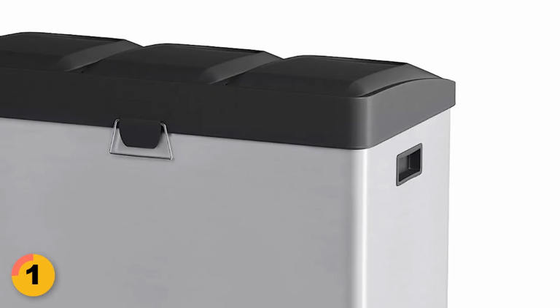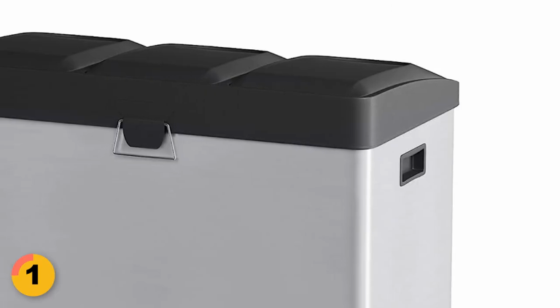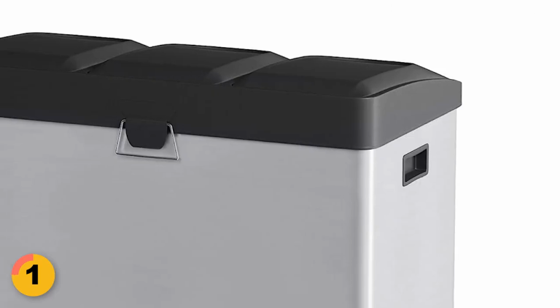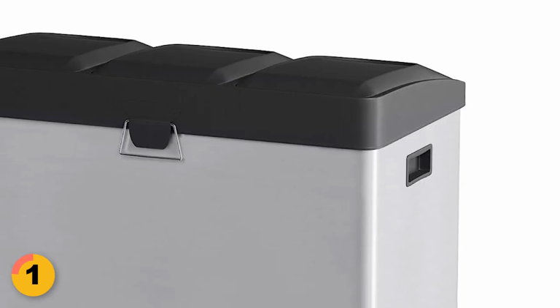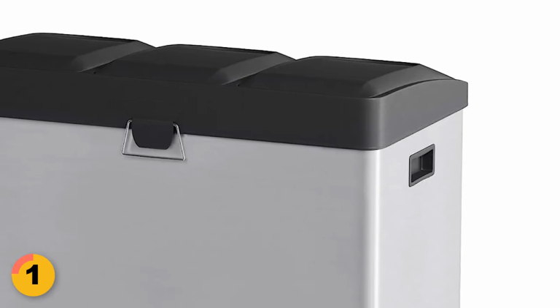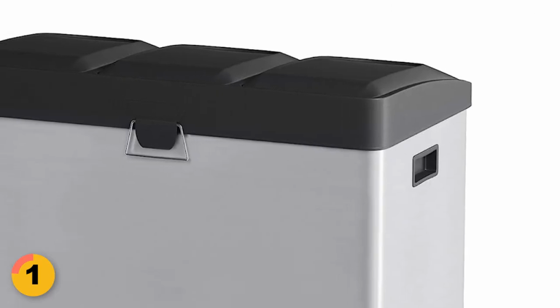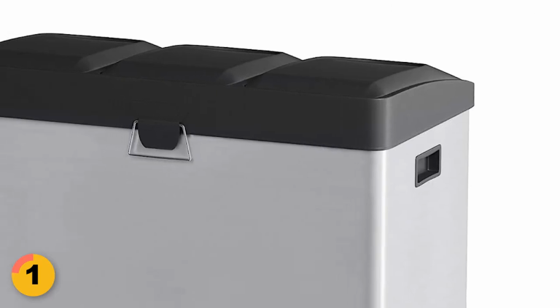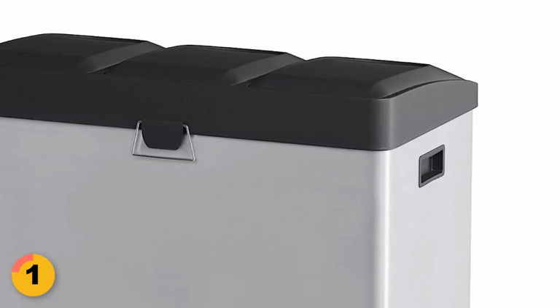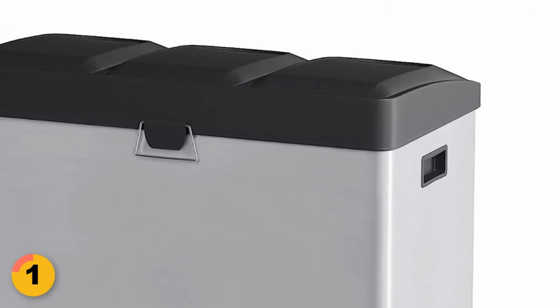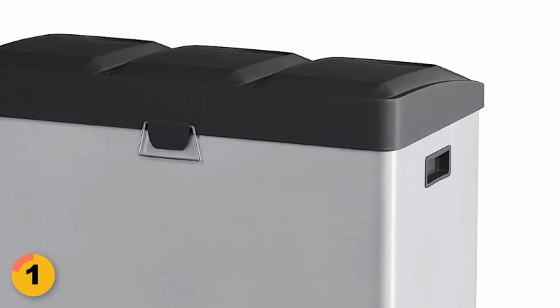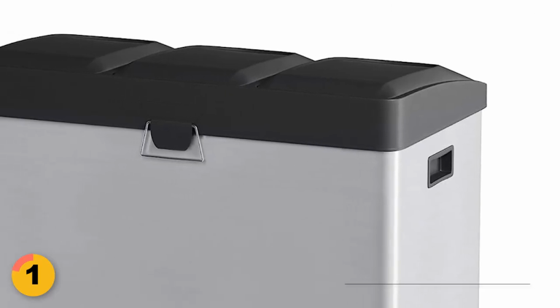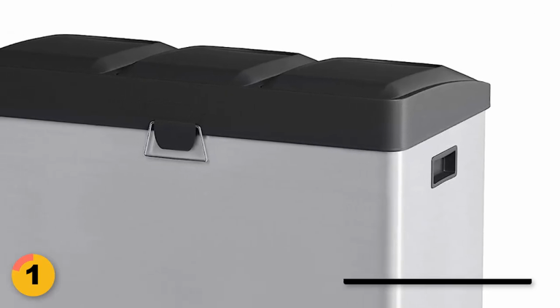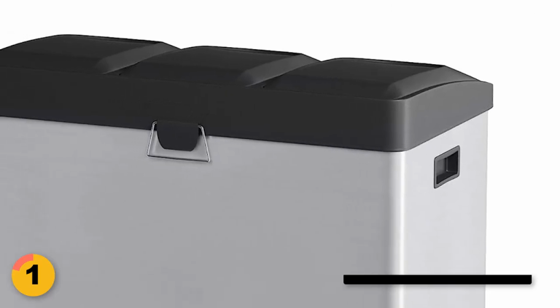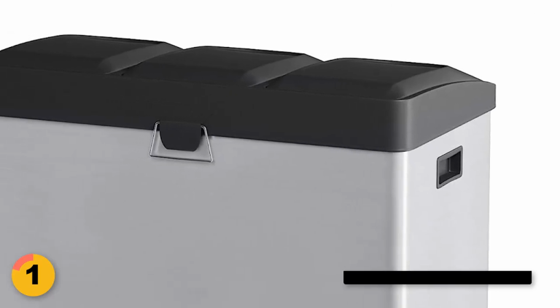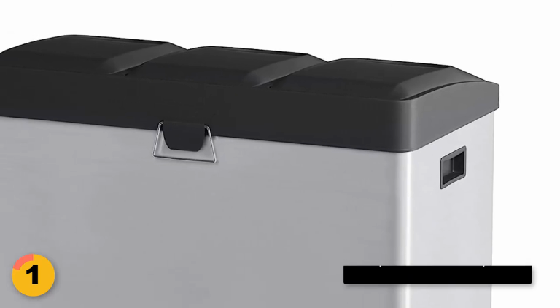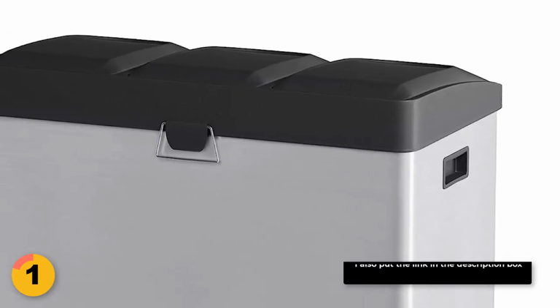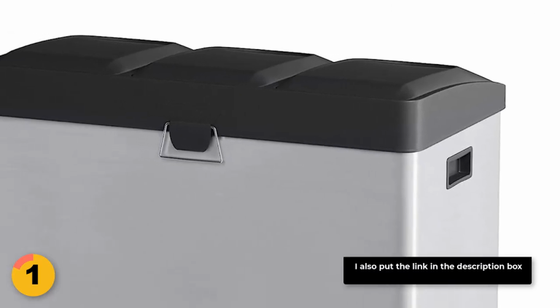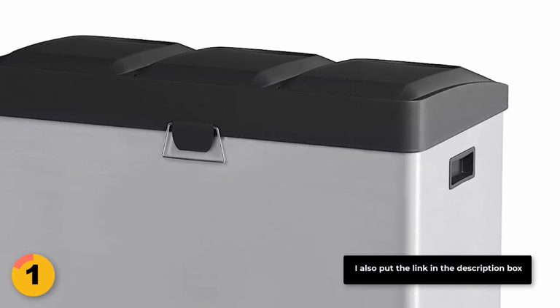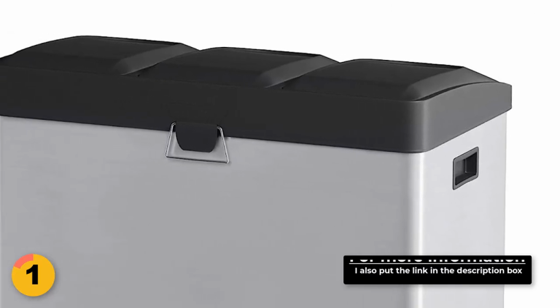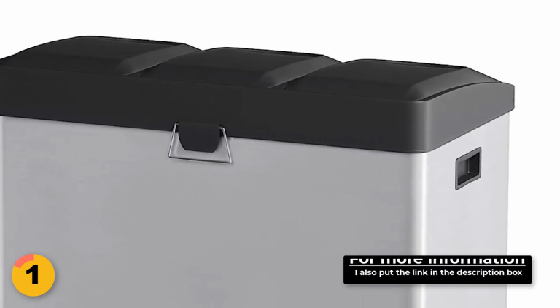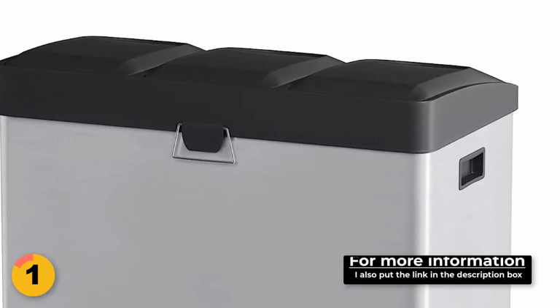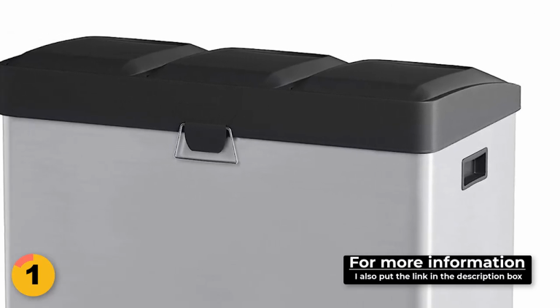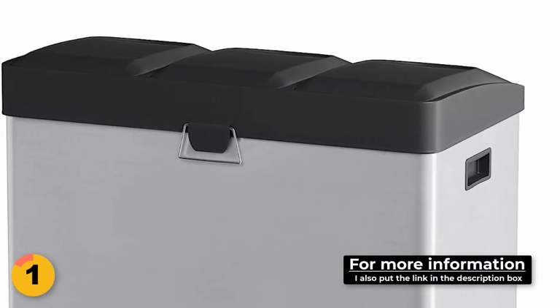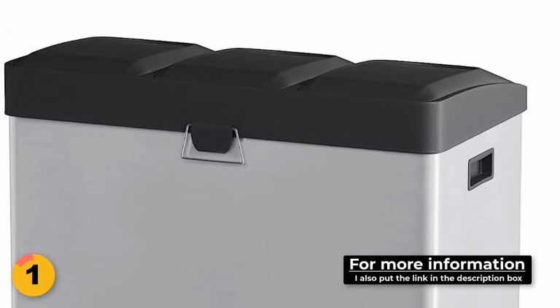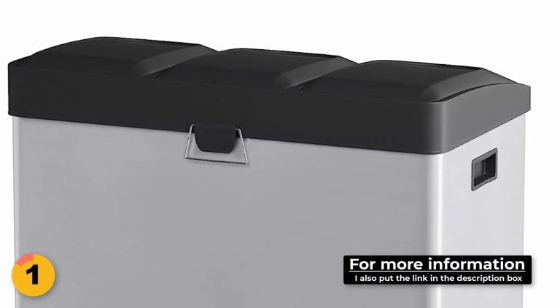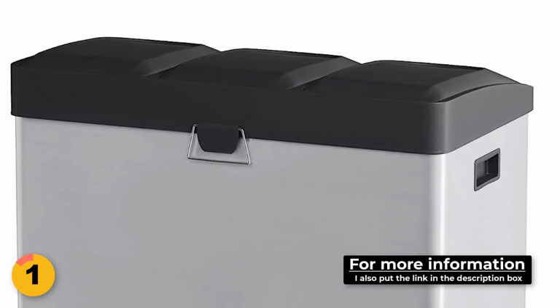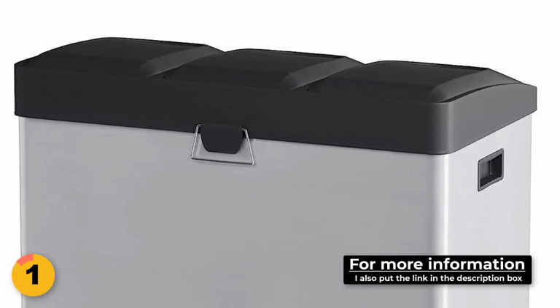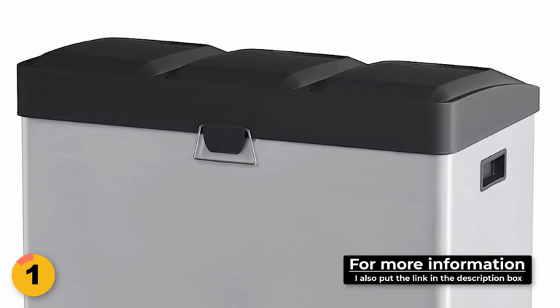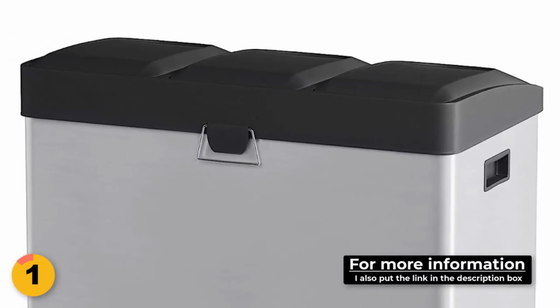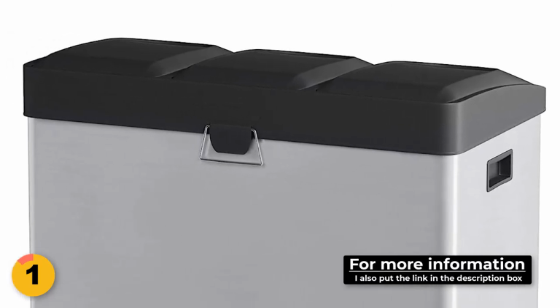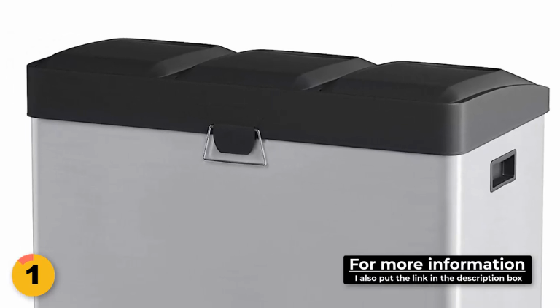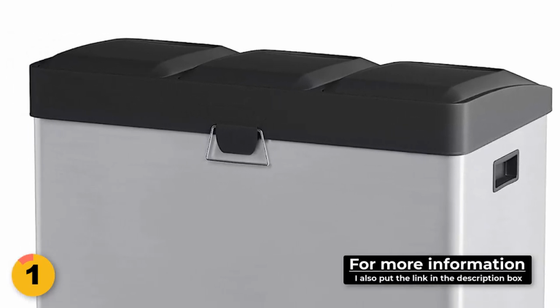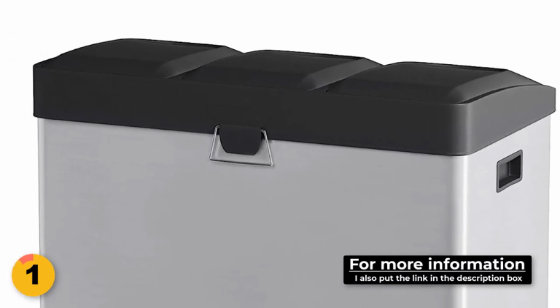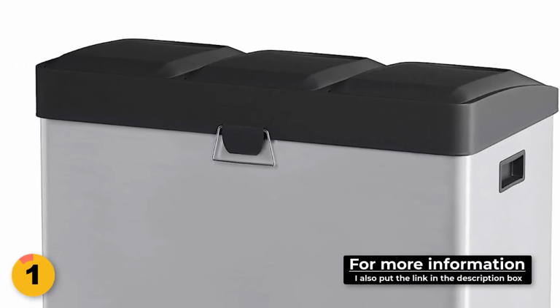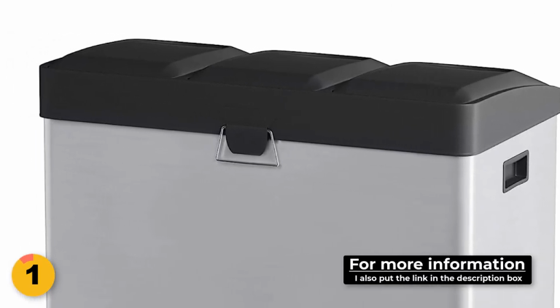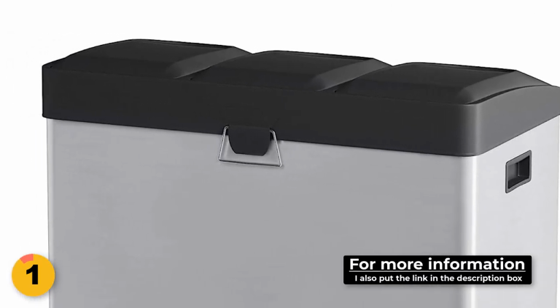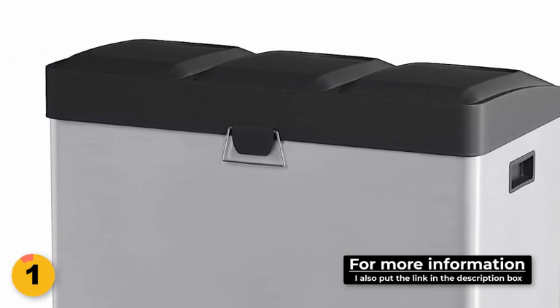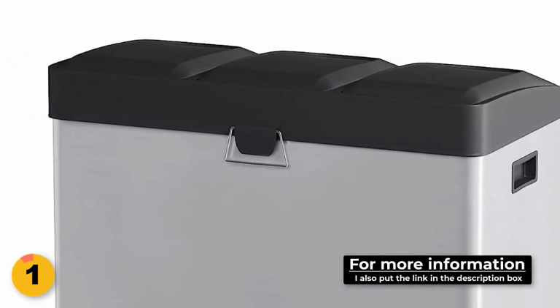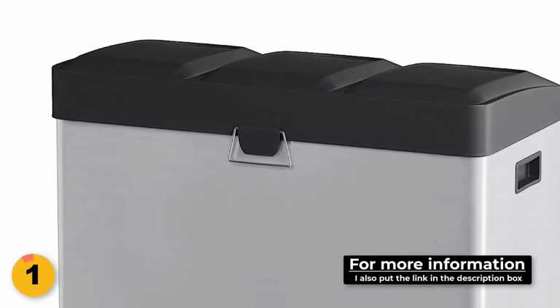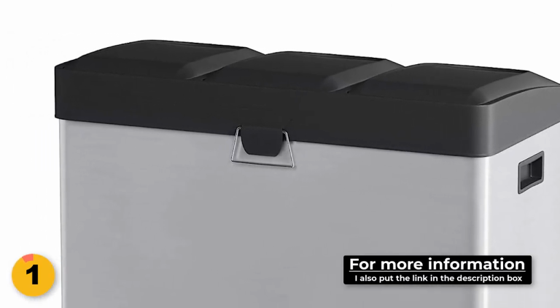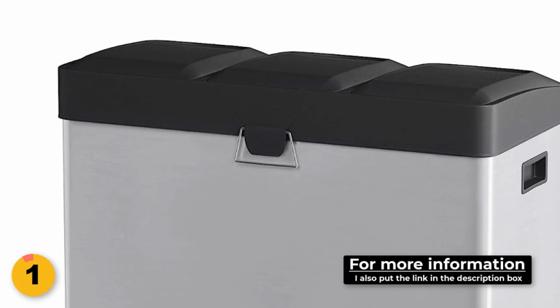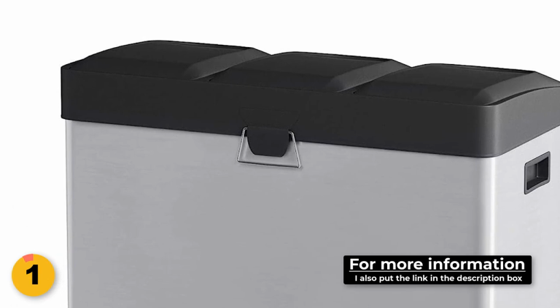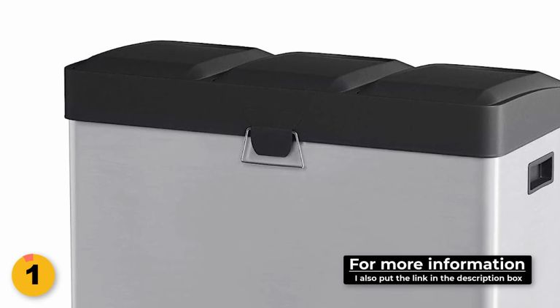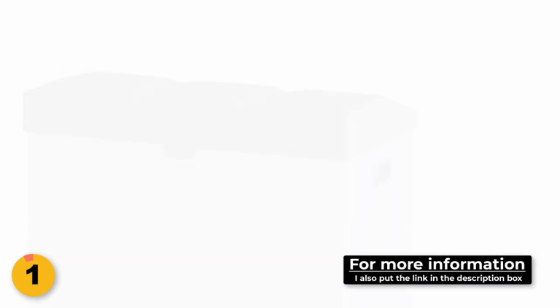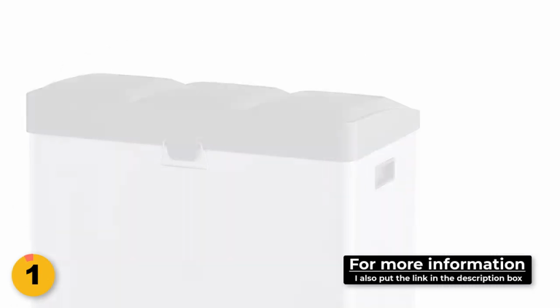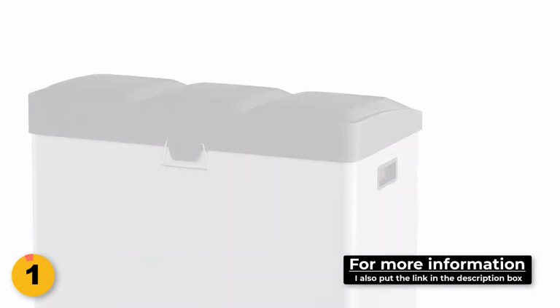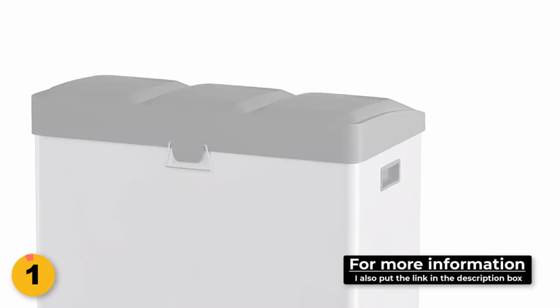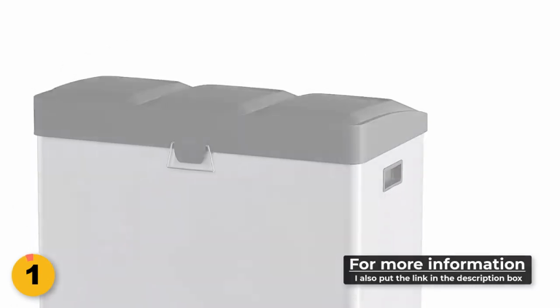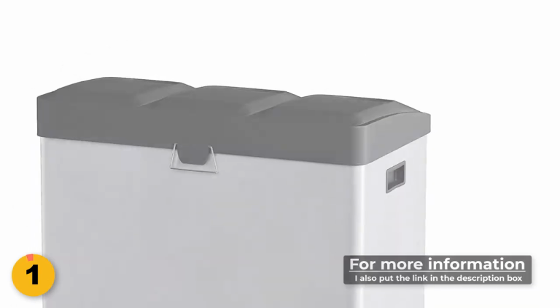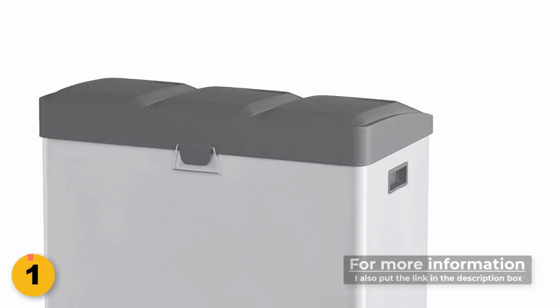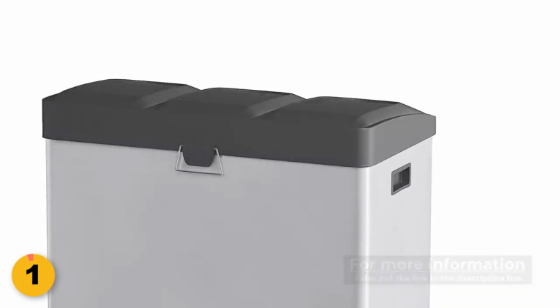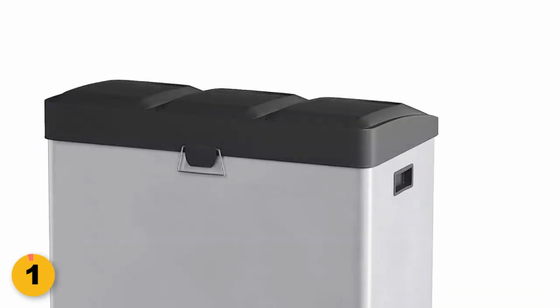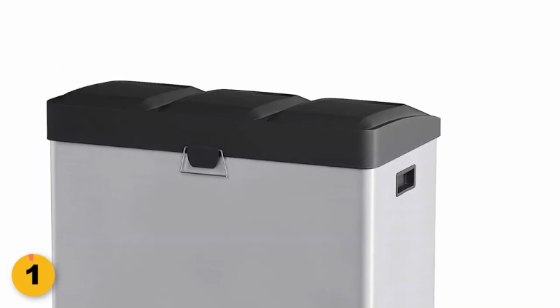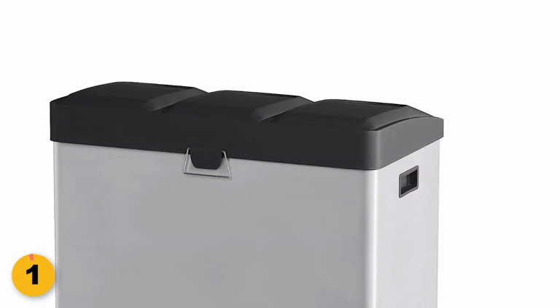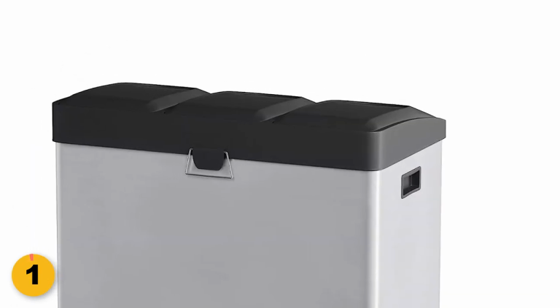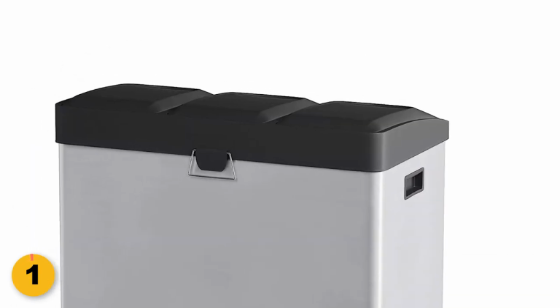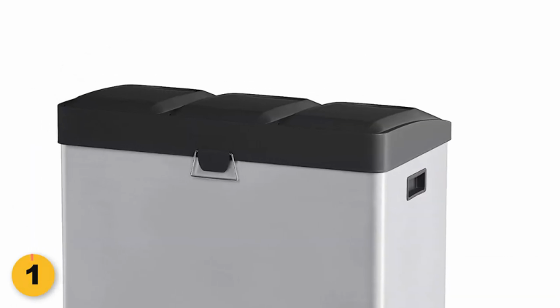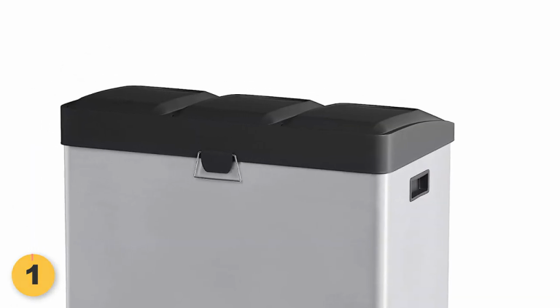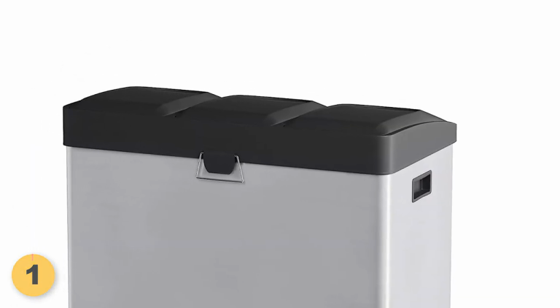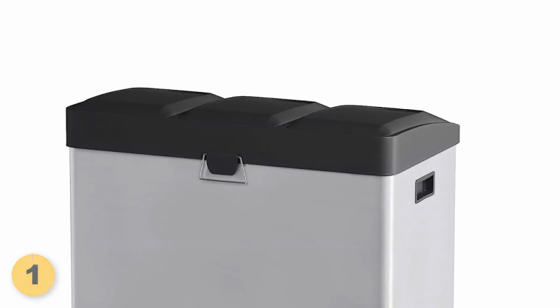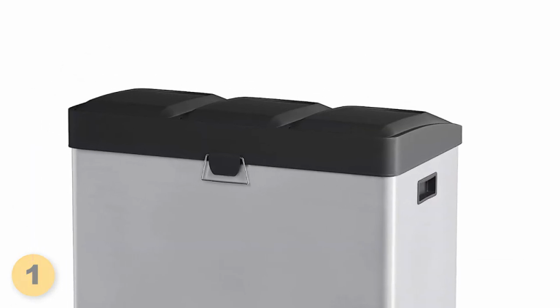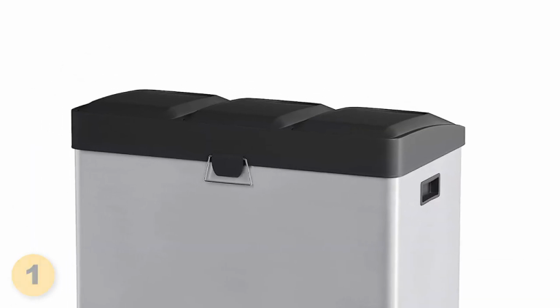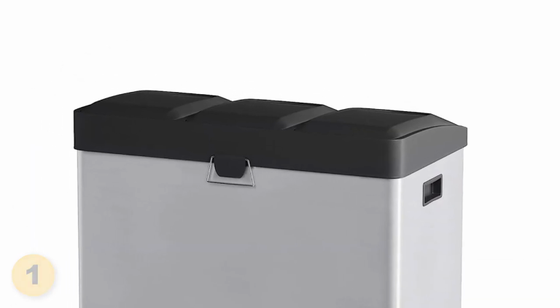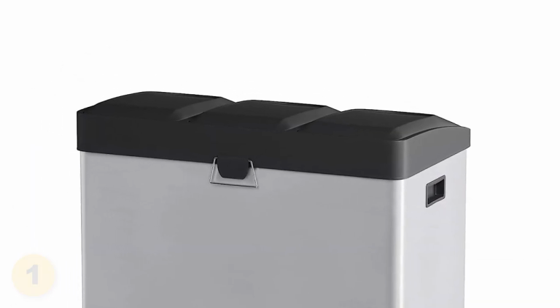It comes with a colored sticker pad. Use the stickers to label each pedal according to the waste type: general waste, recycling, or storage.